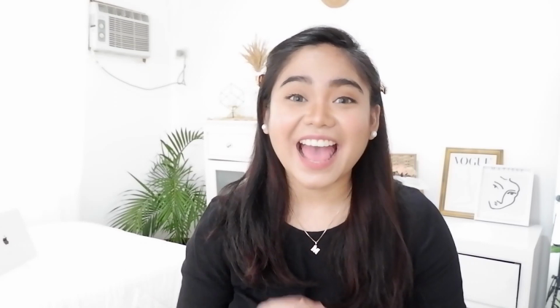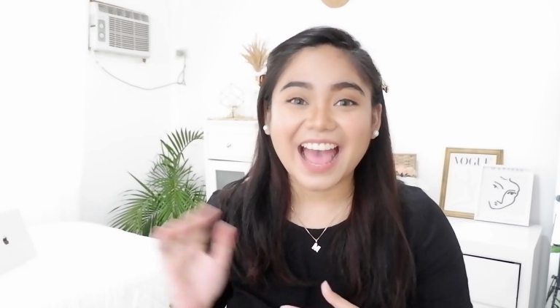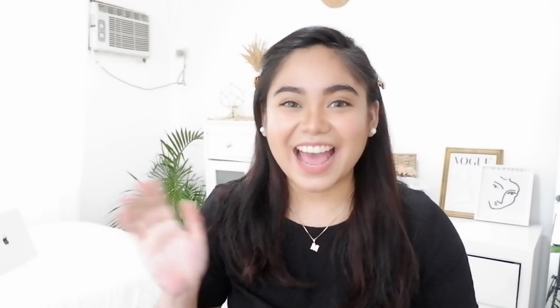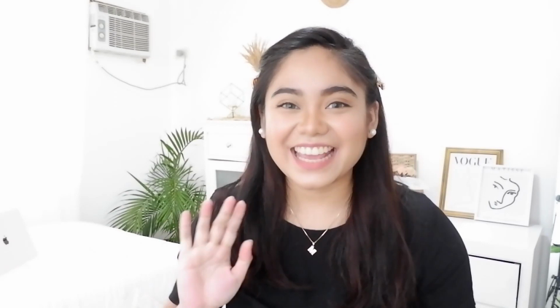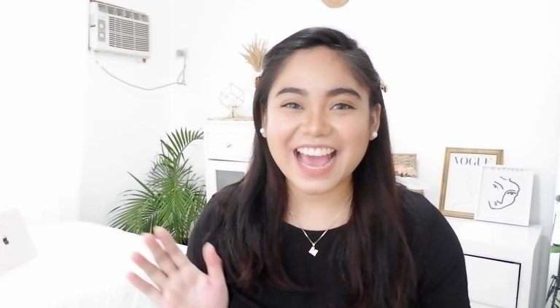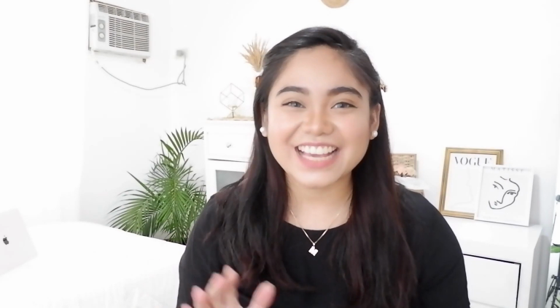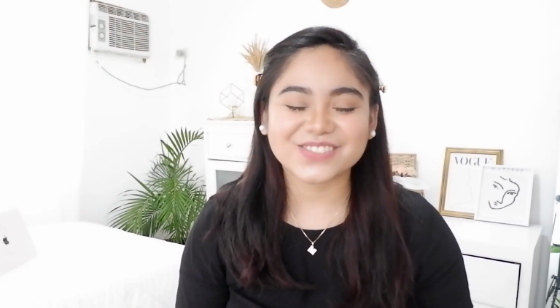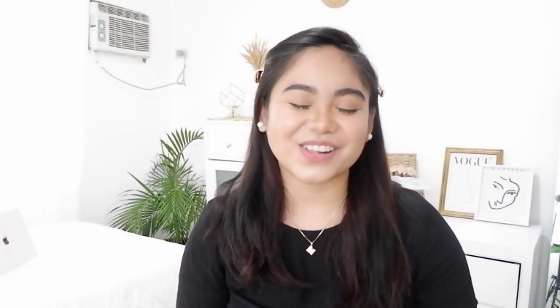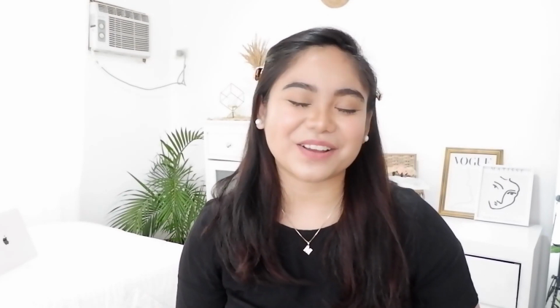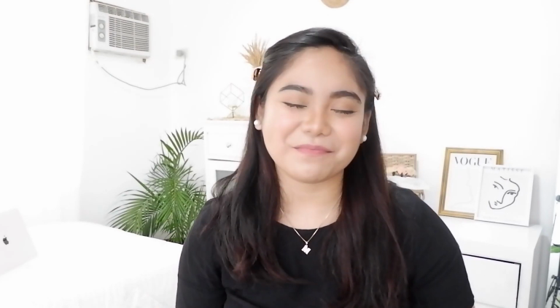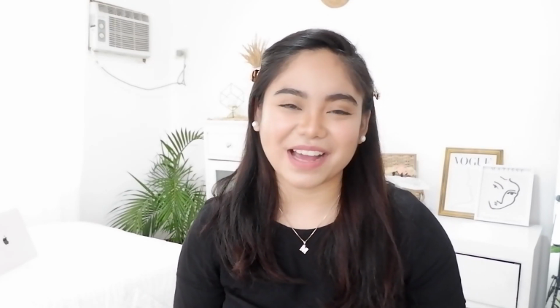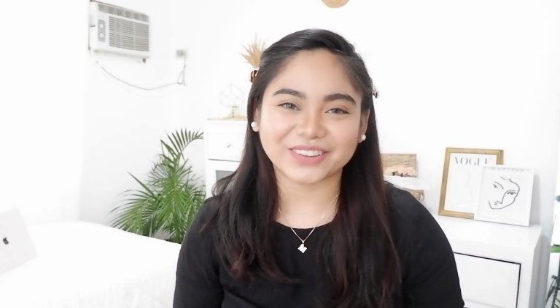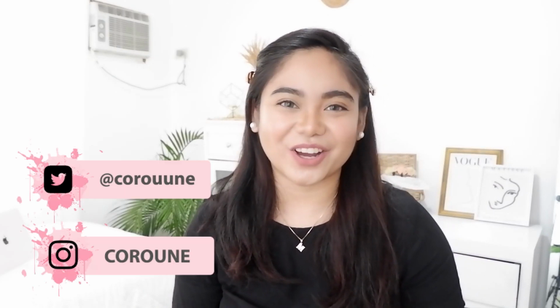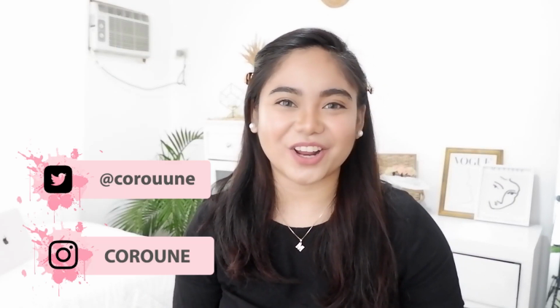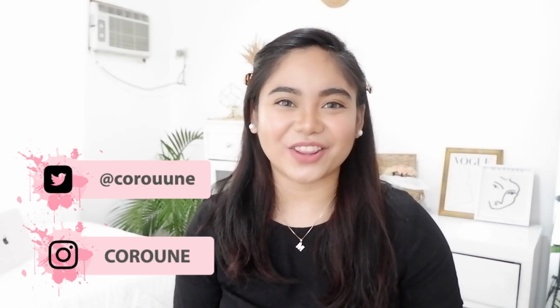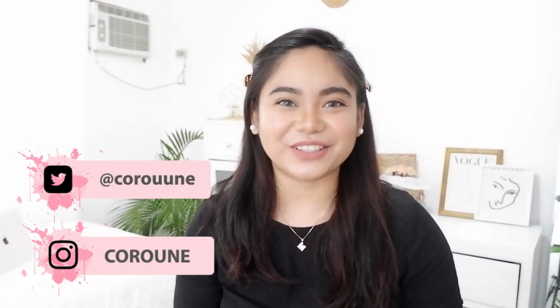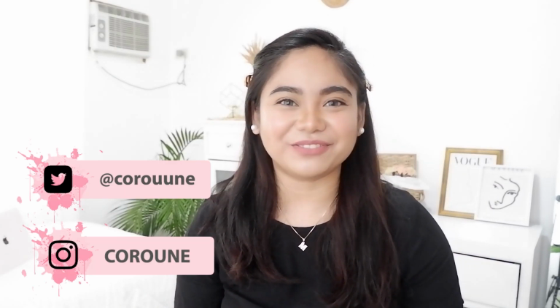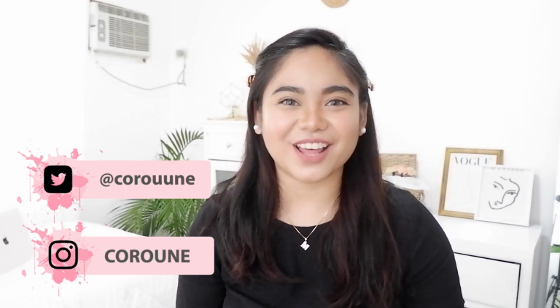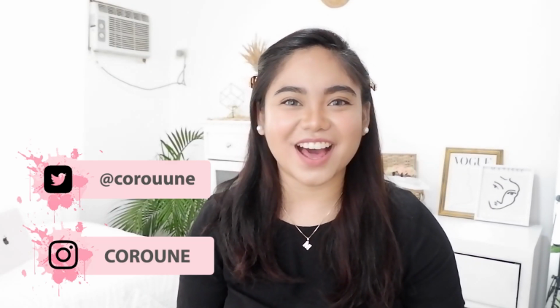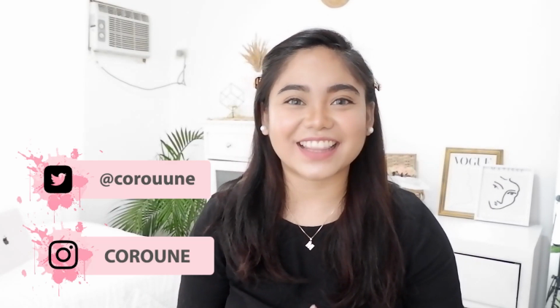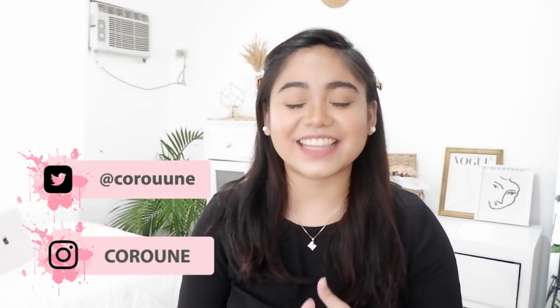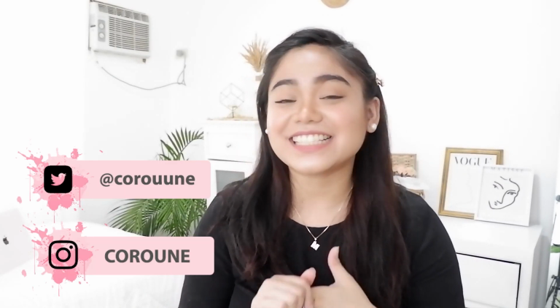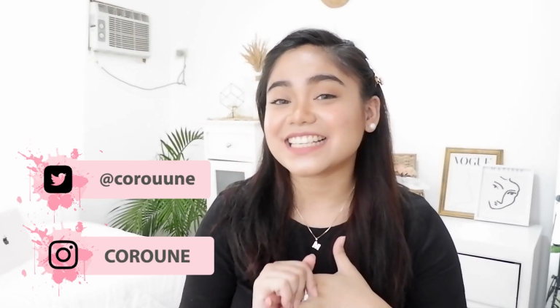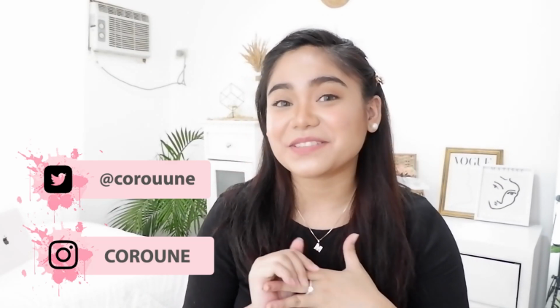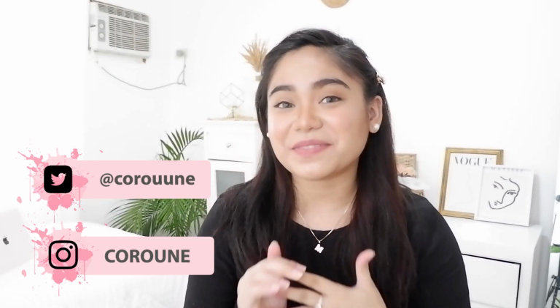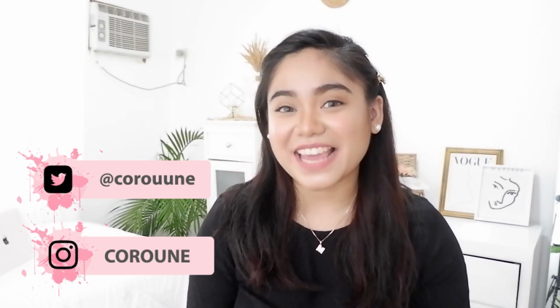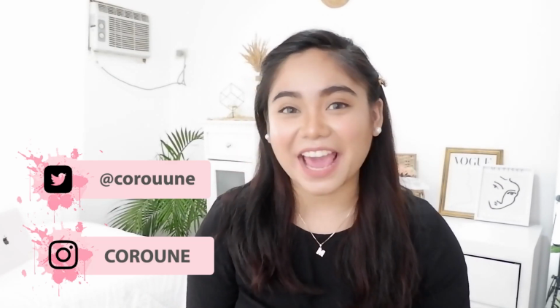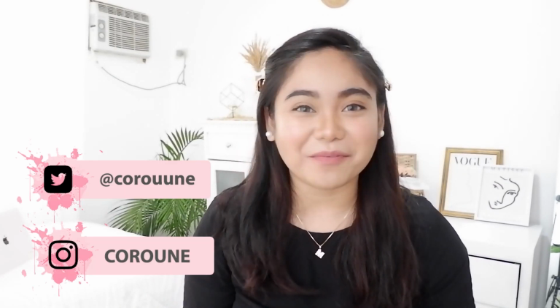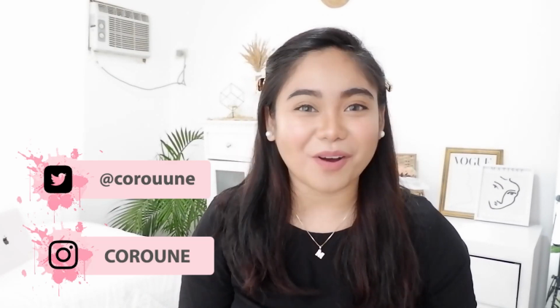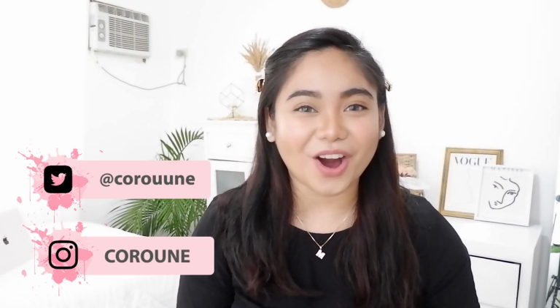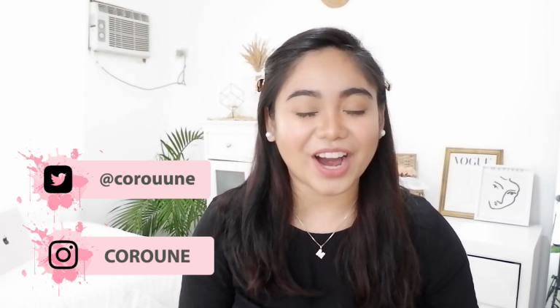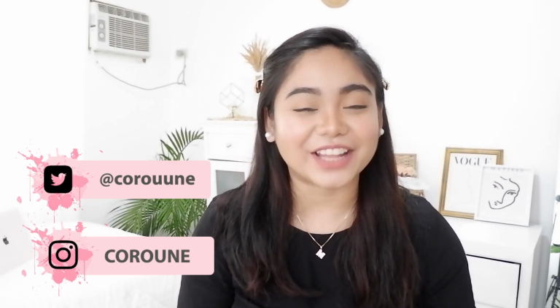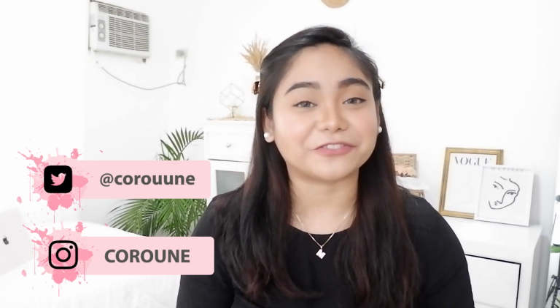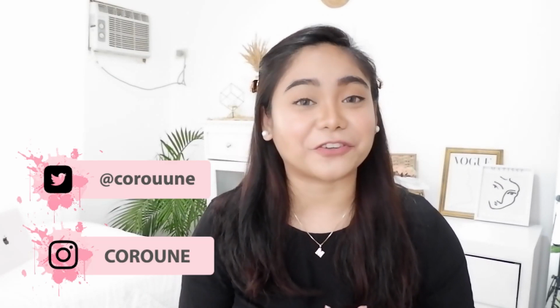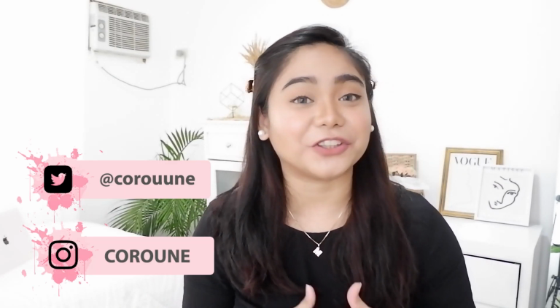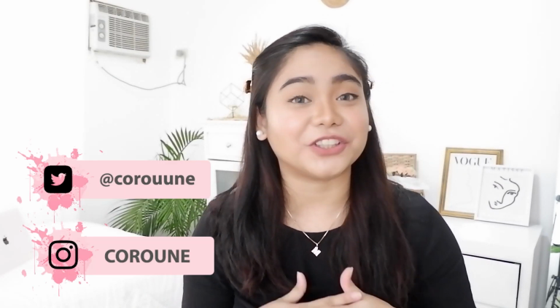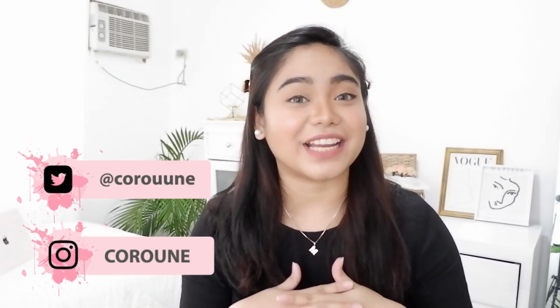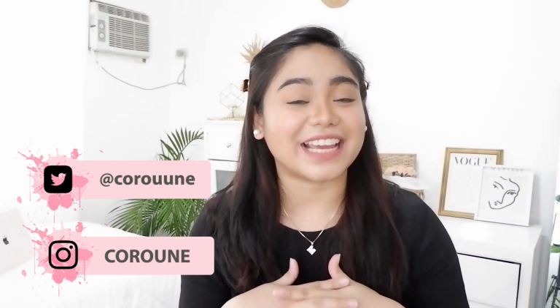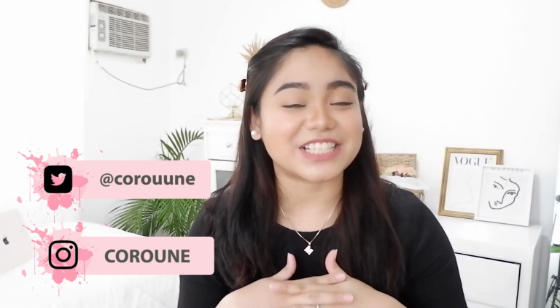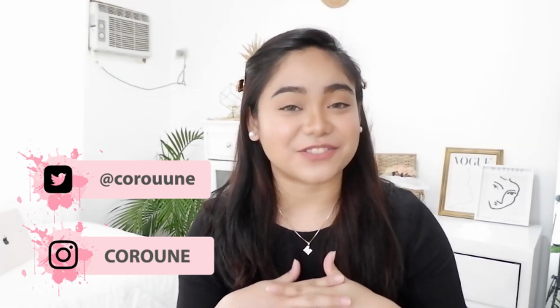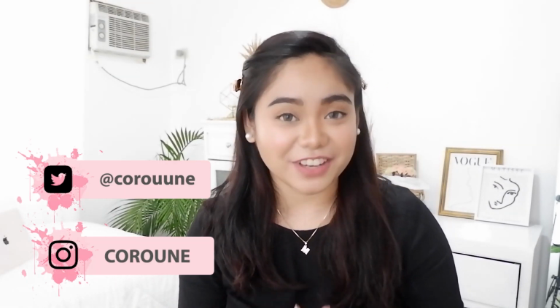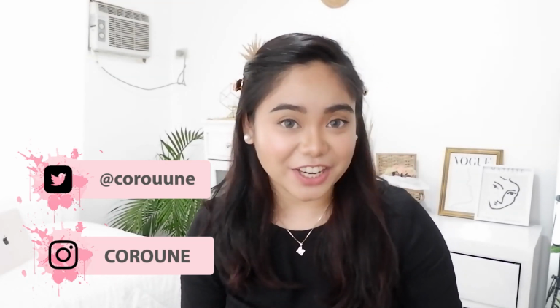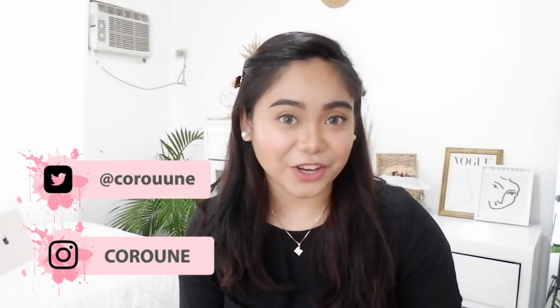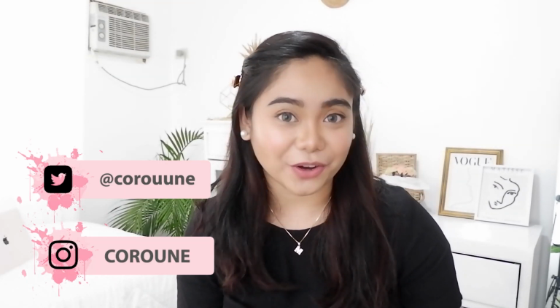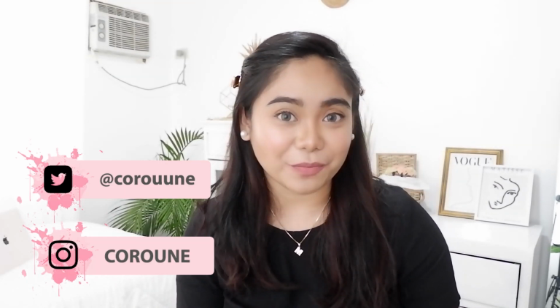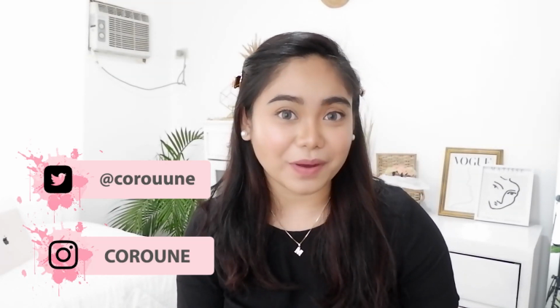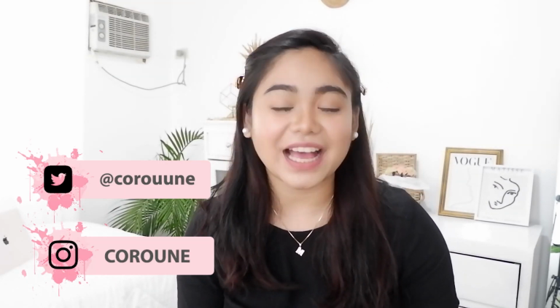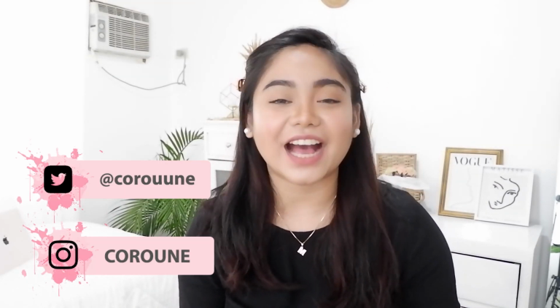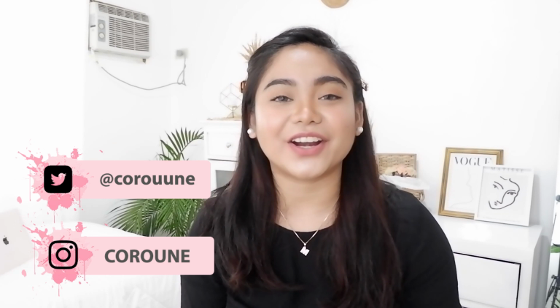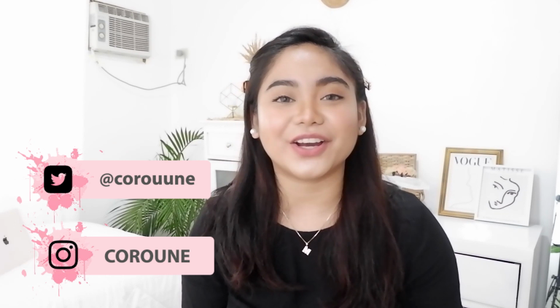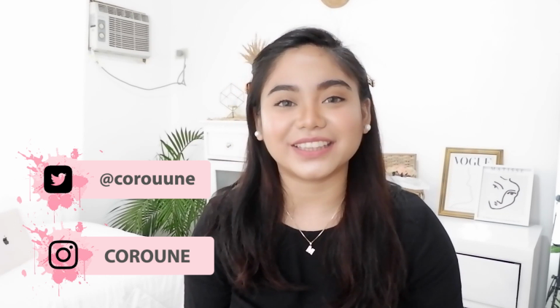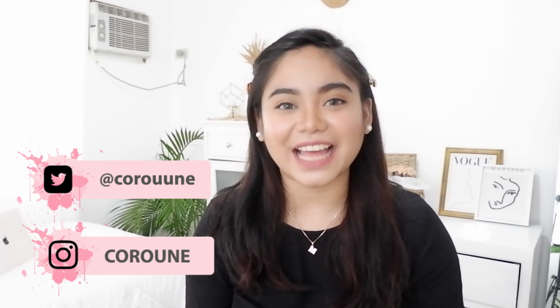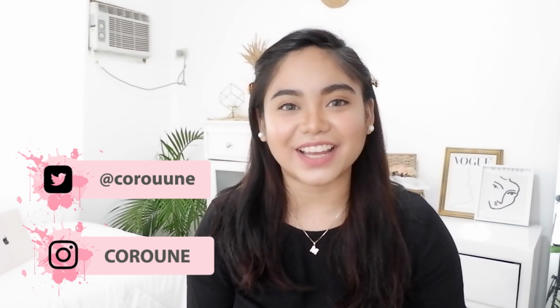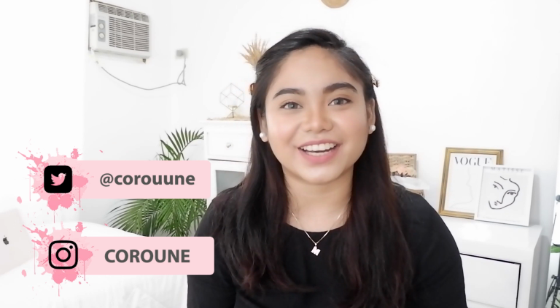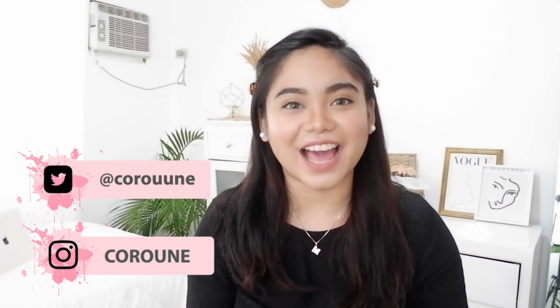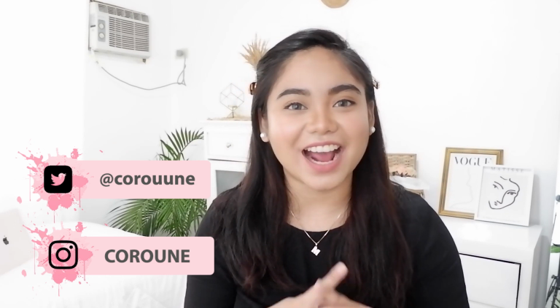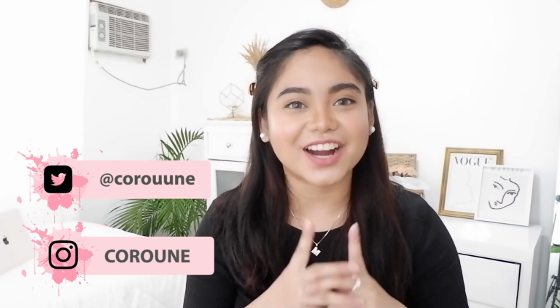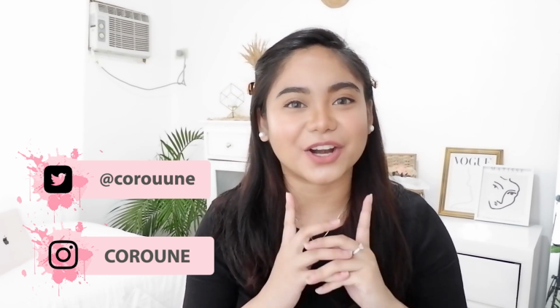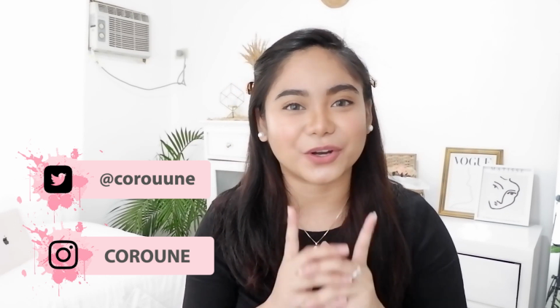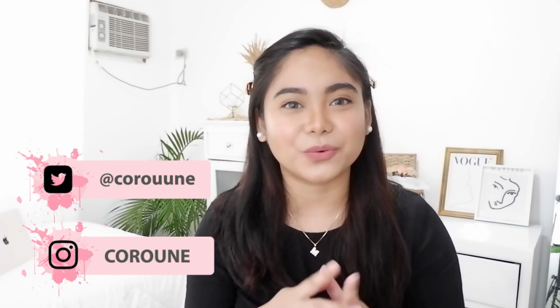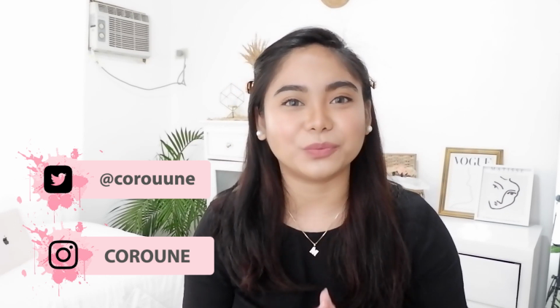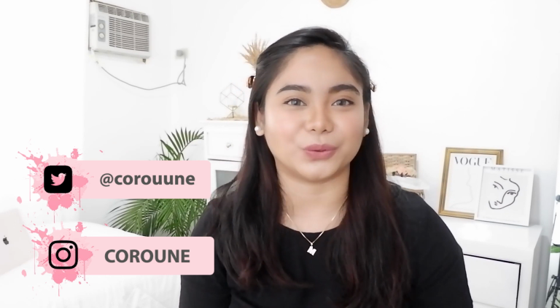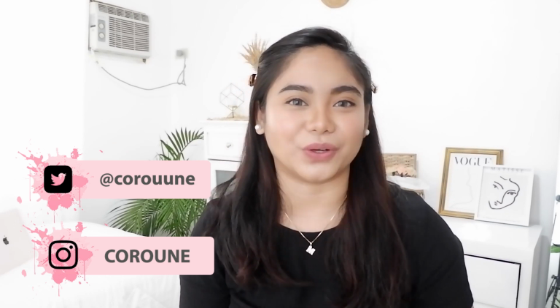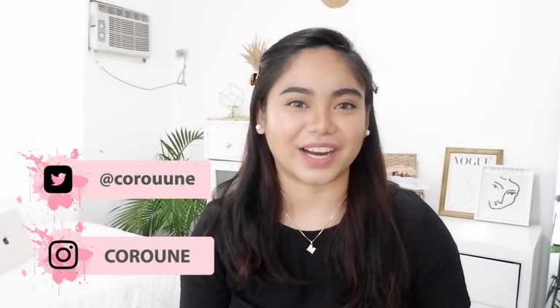Hi guys! Welcome back to another vlog. This is me, M.R., and for today's video, magkakaroon tayo ng room tour.